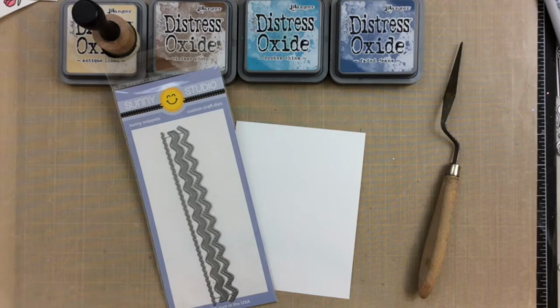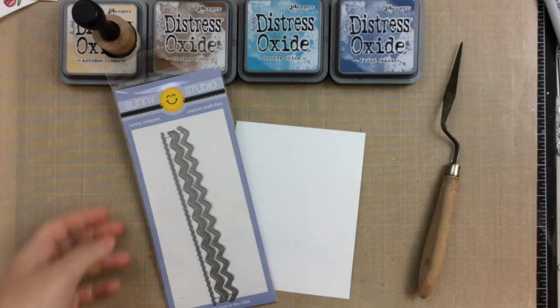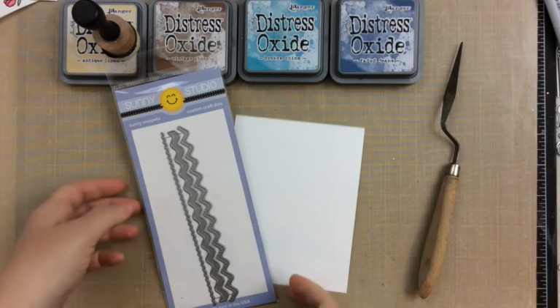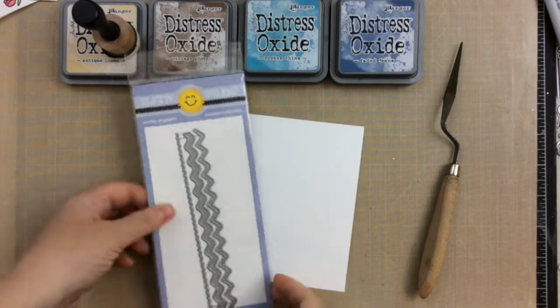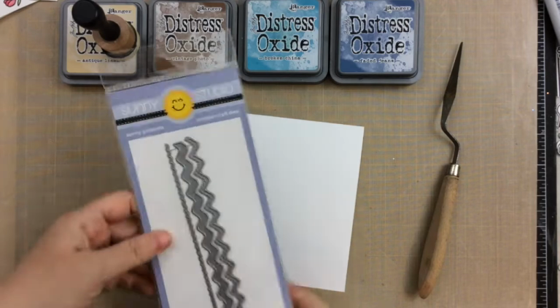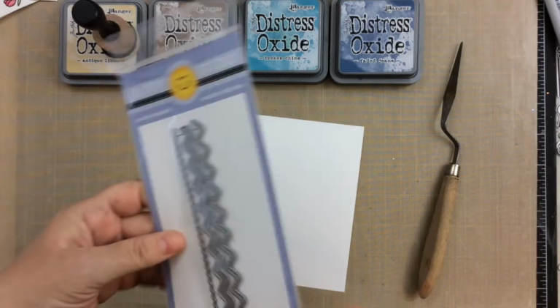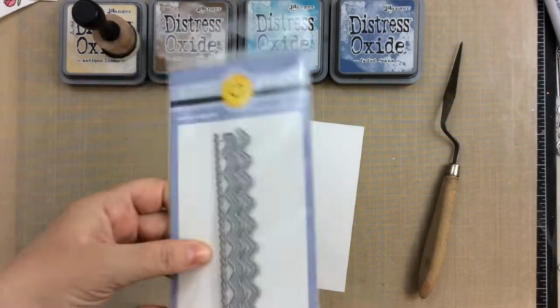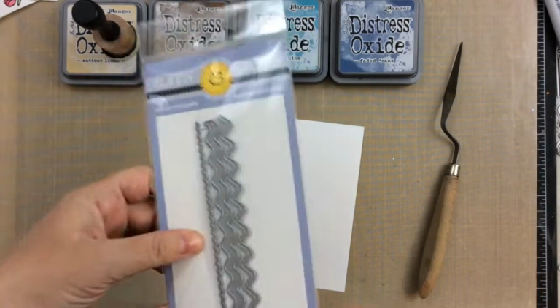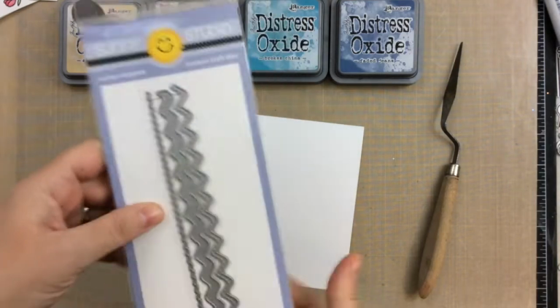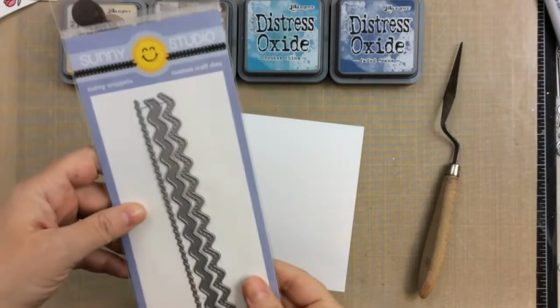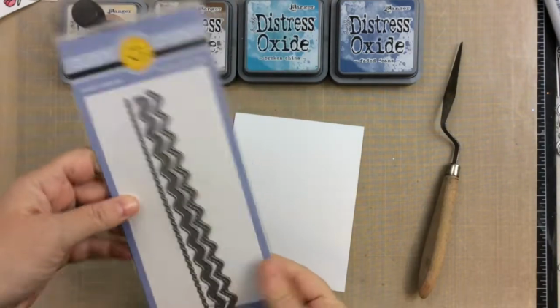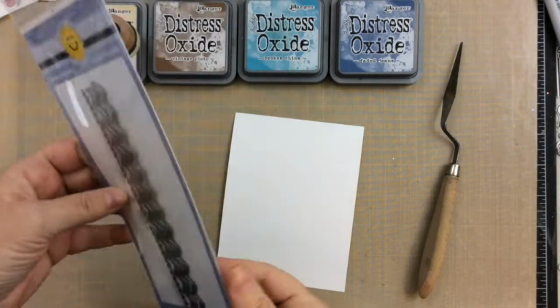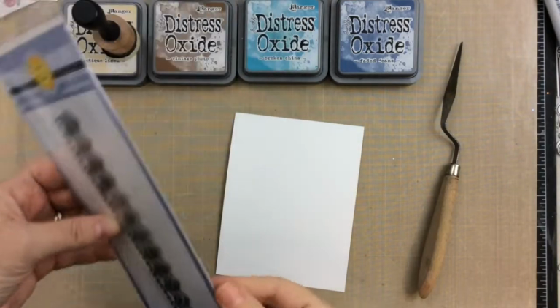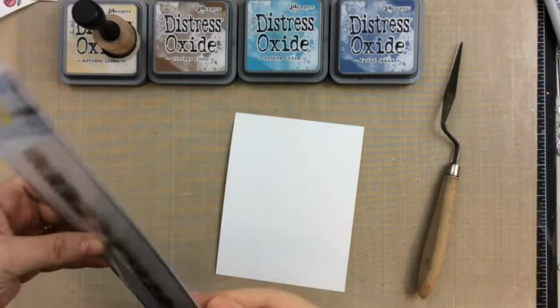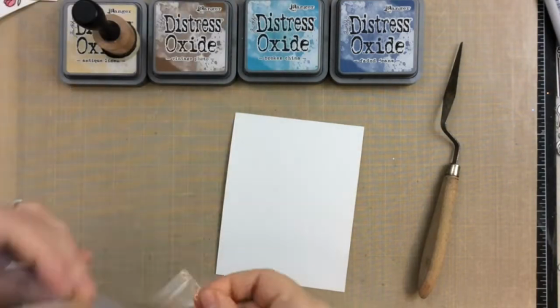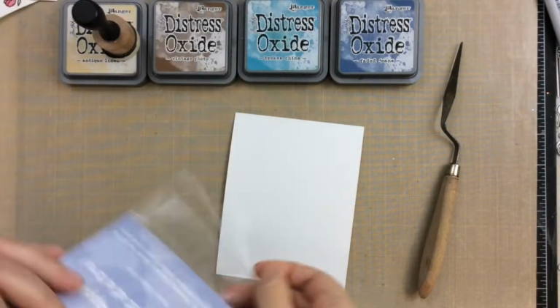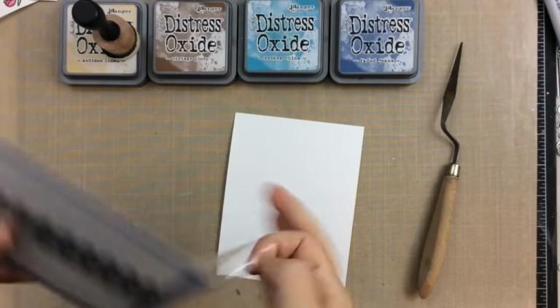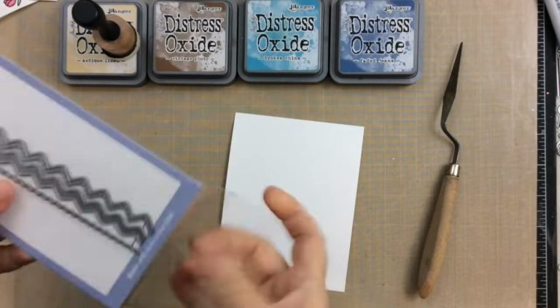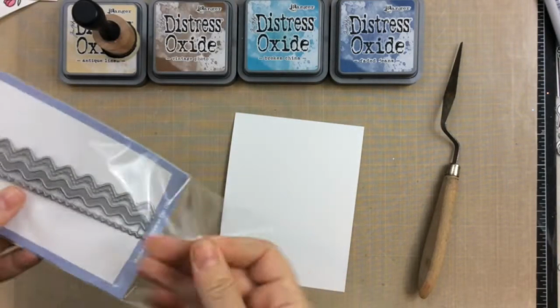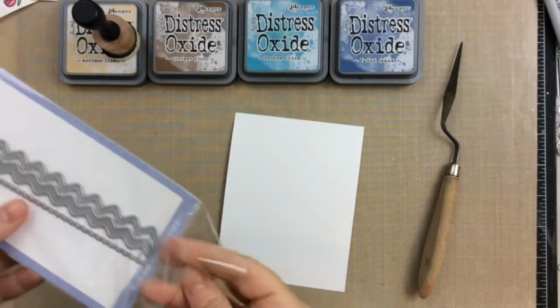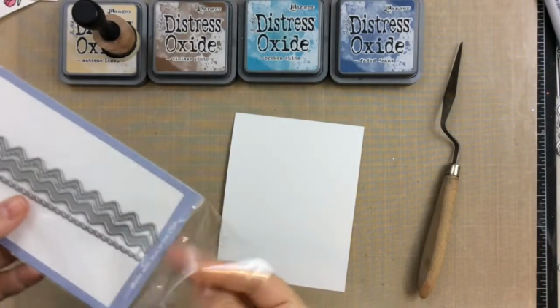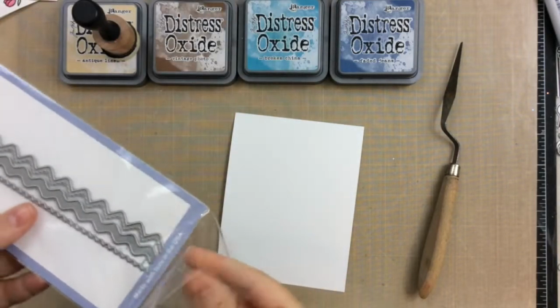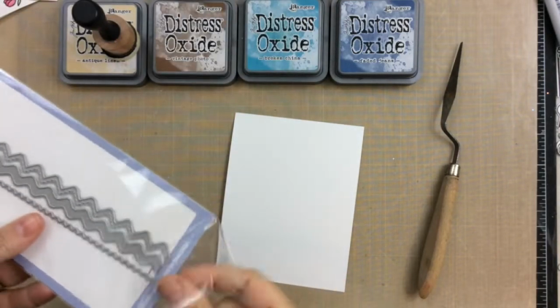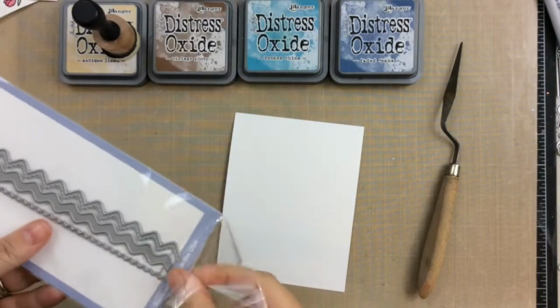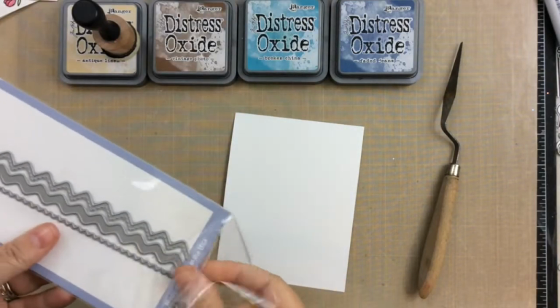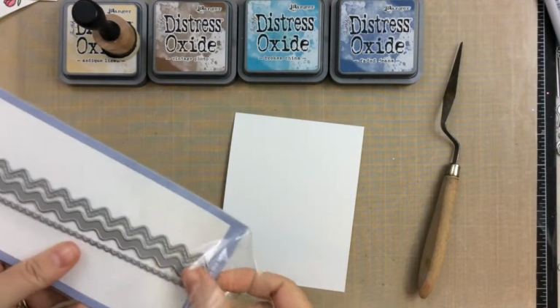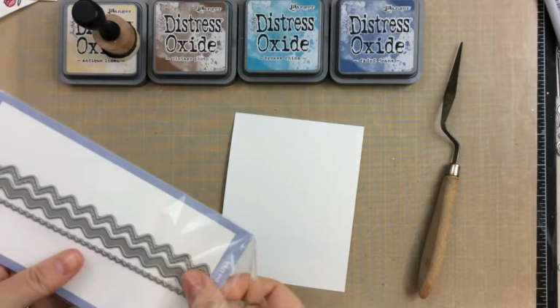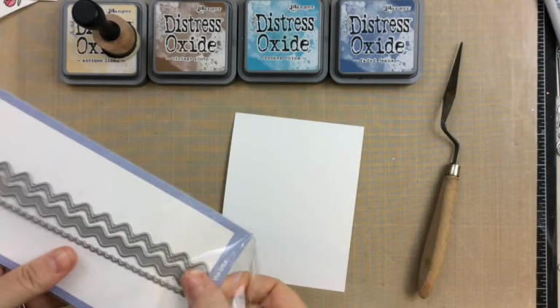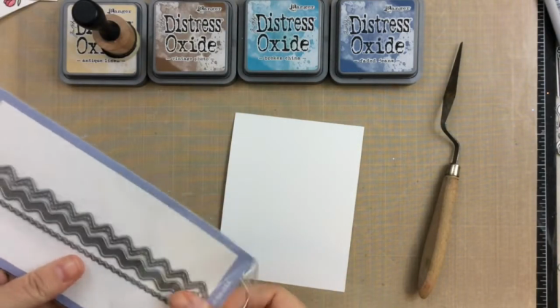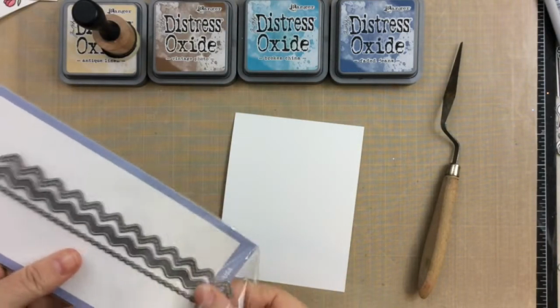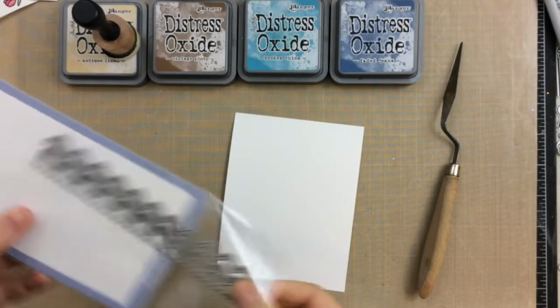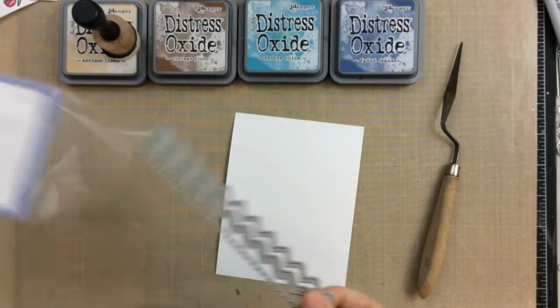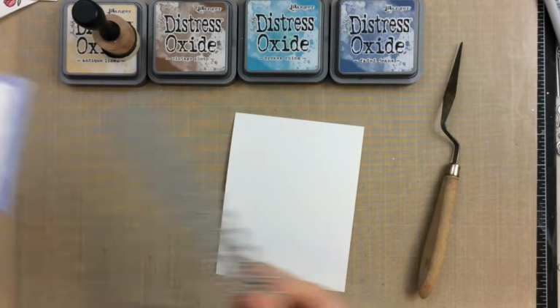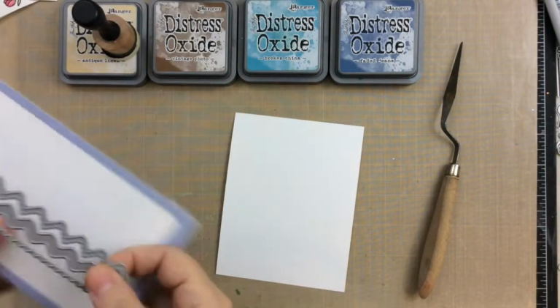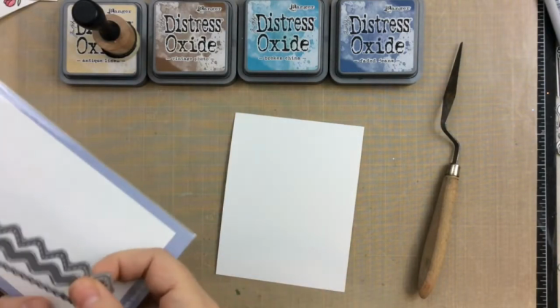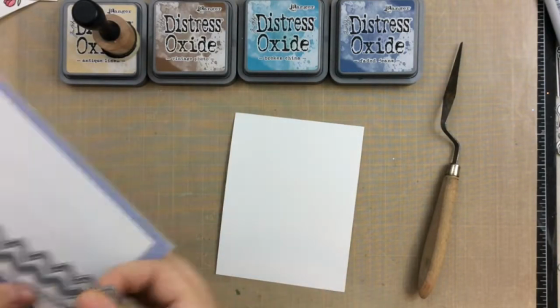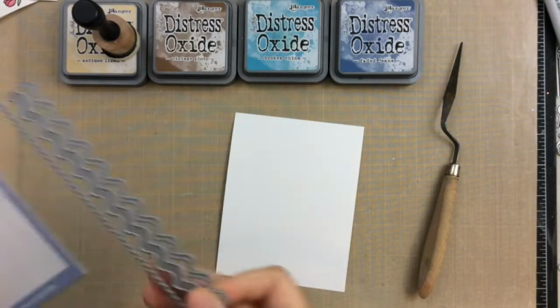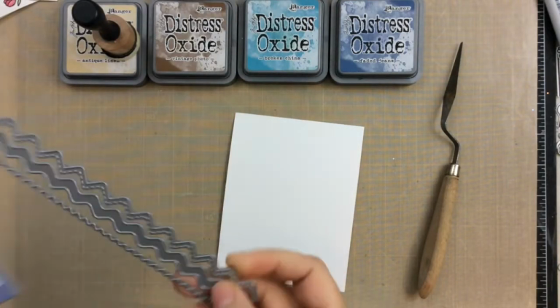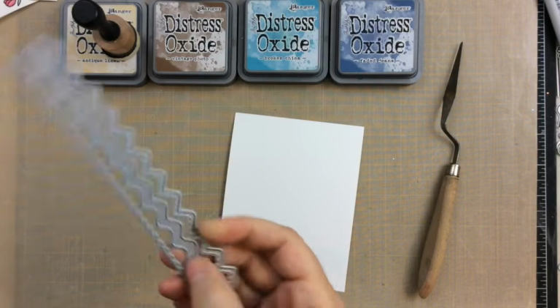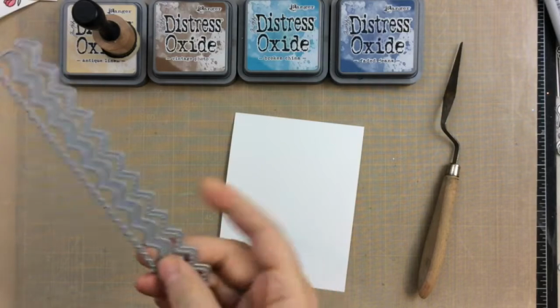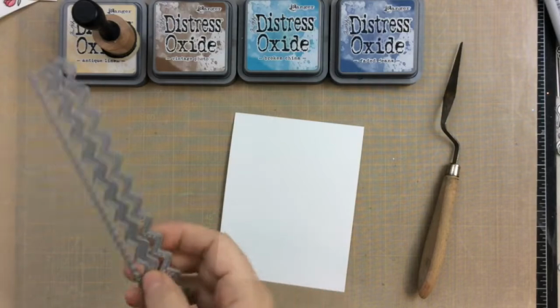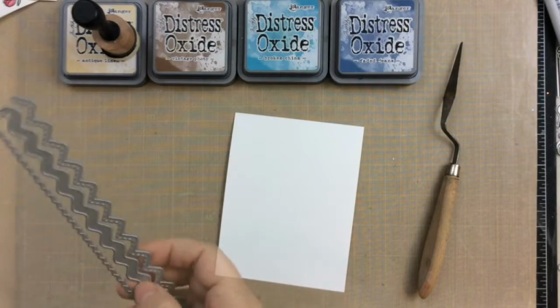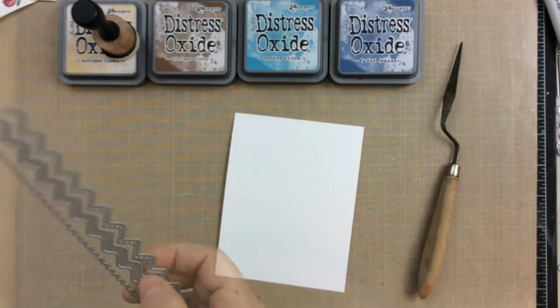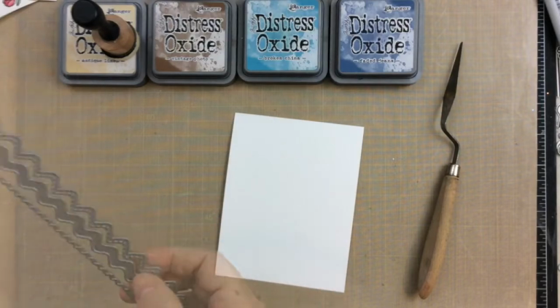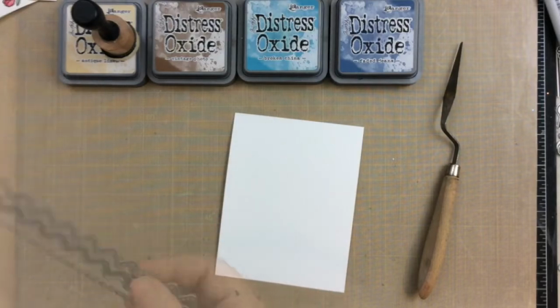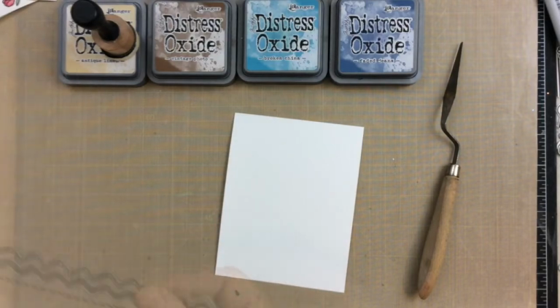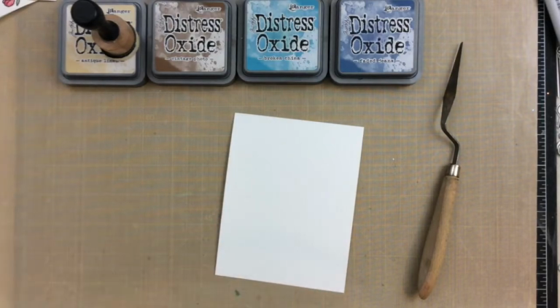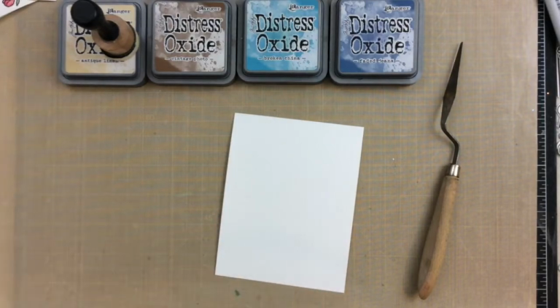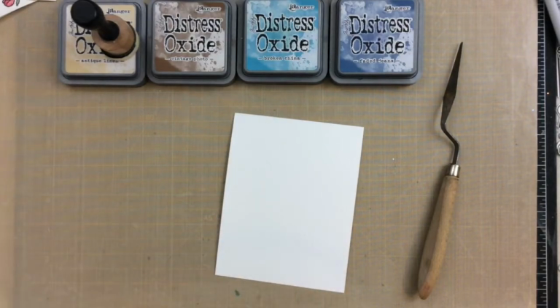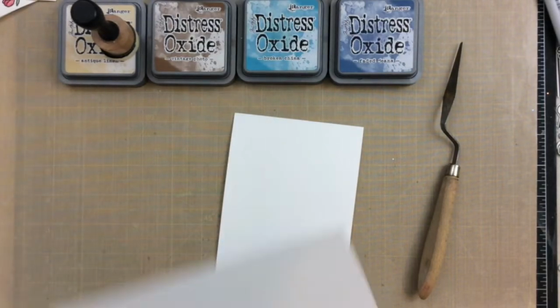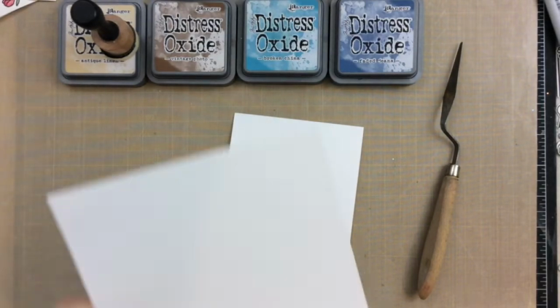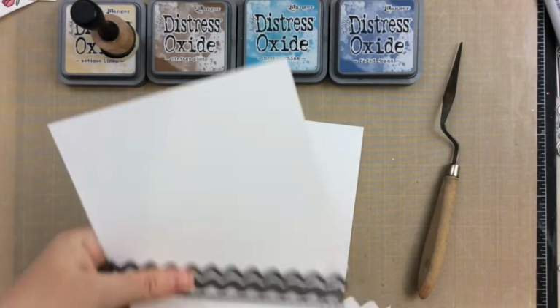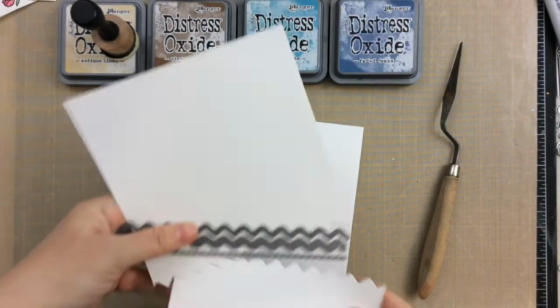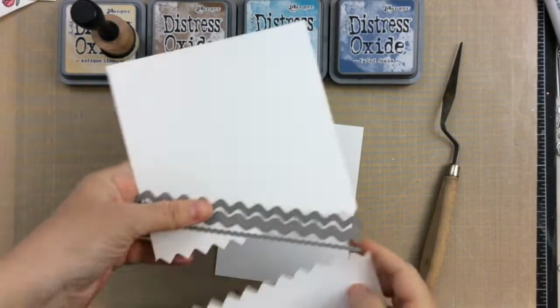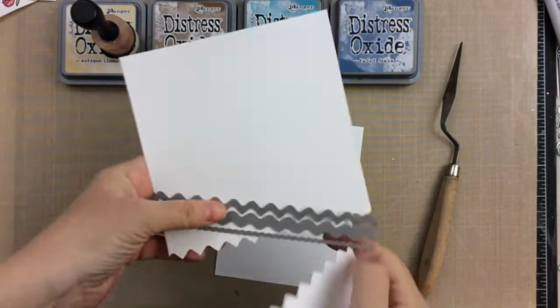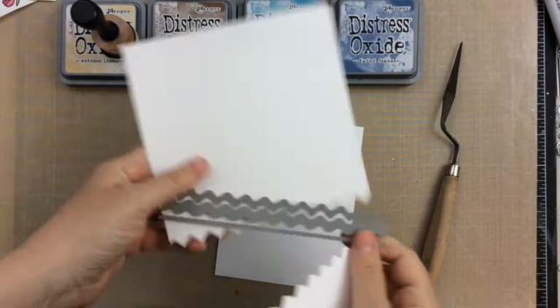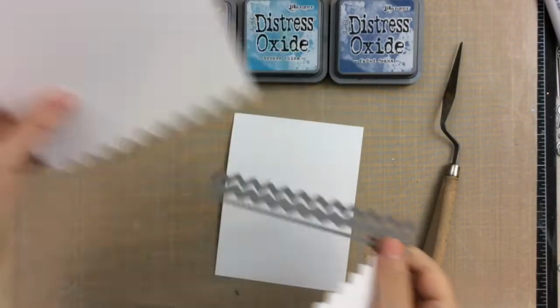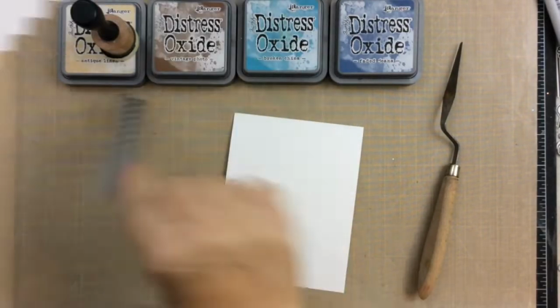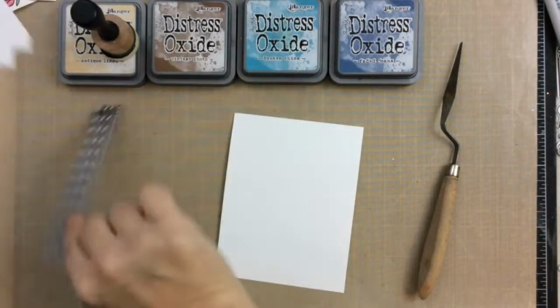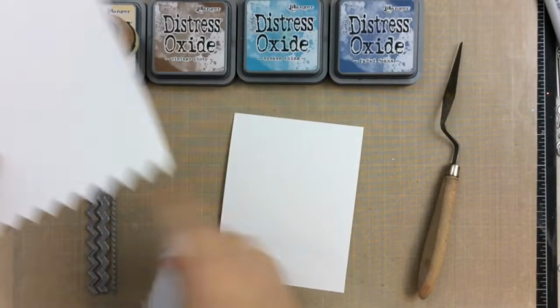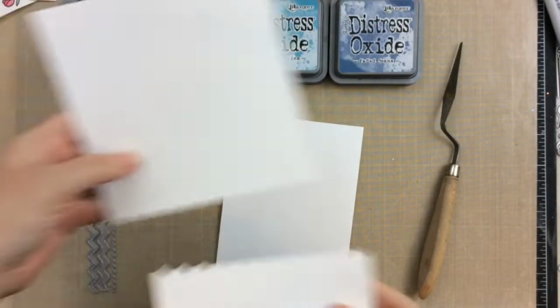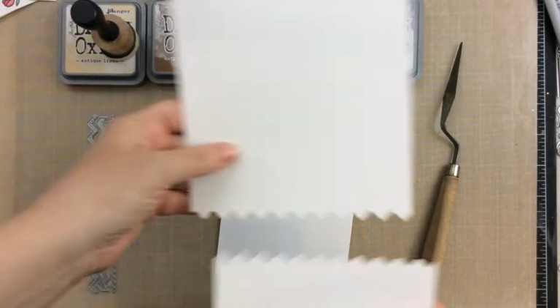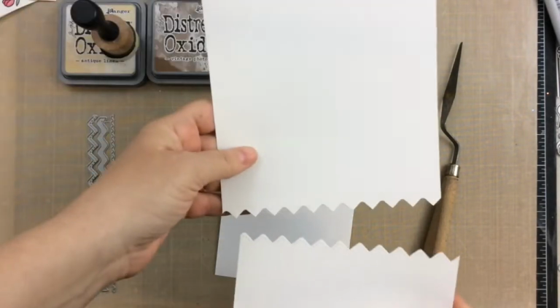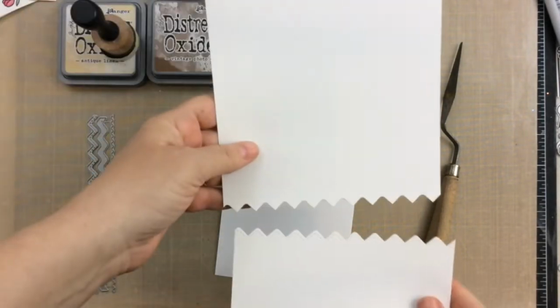Hi everyone, it's Kari, and today I'm going to show you some fun alternate ways to use the products in the Hedgehog Hollow July box.